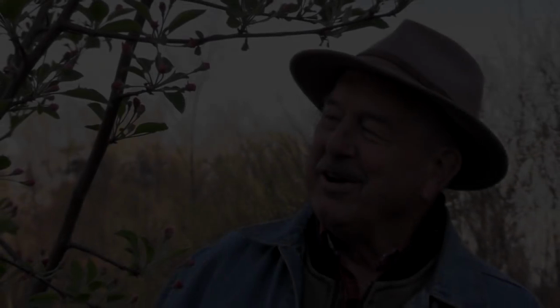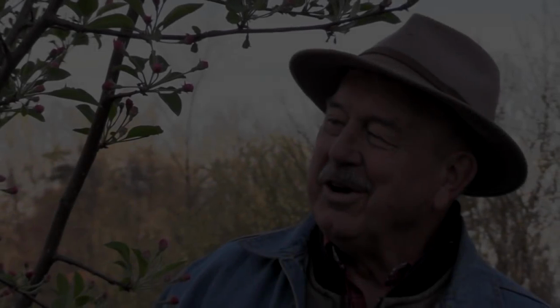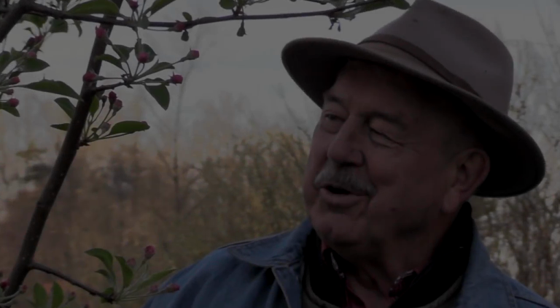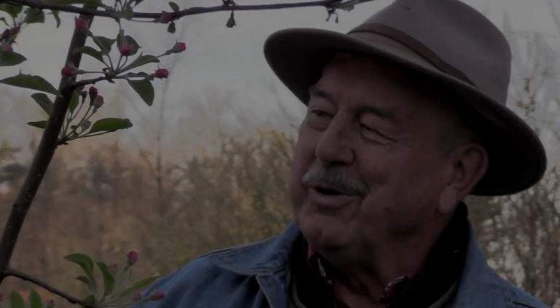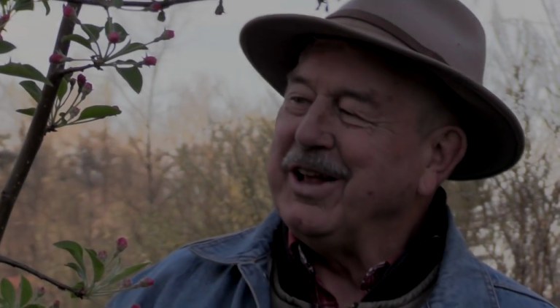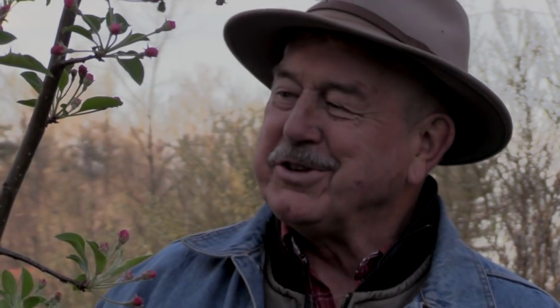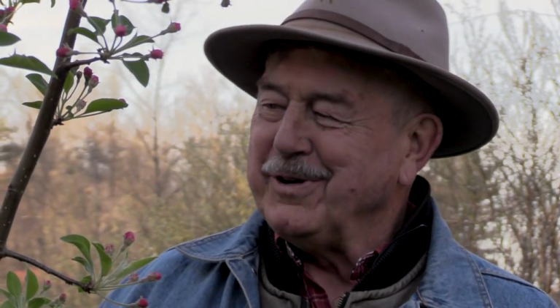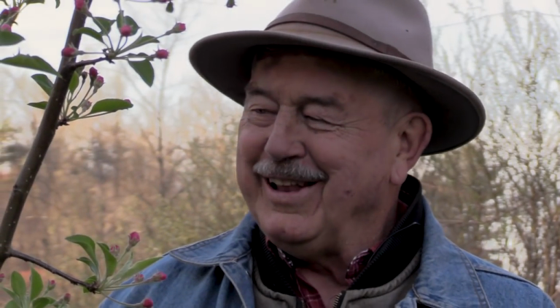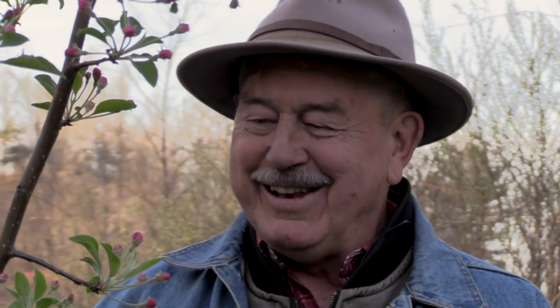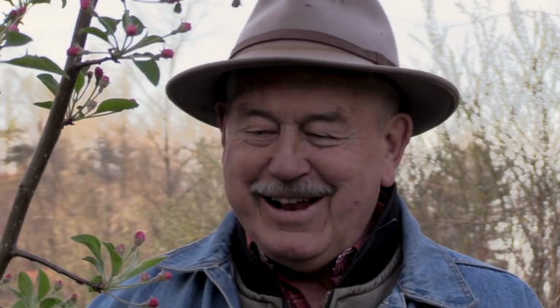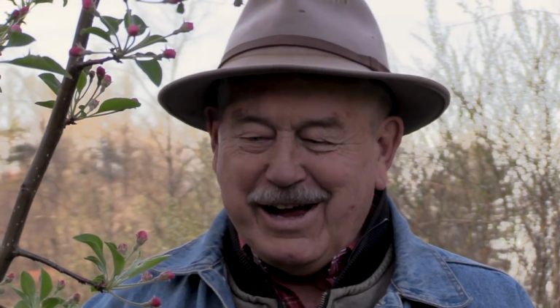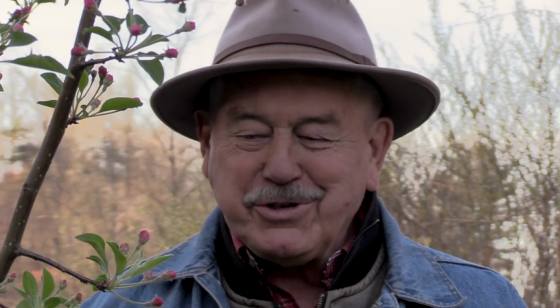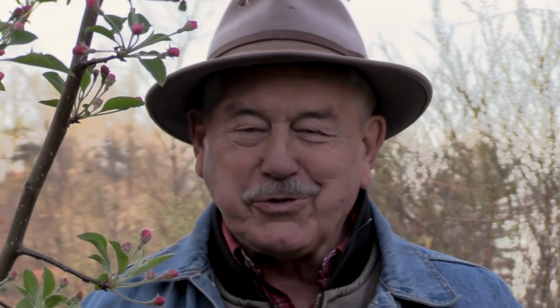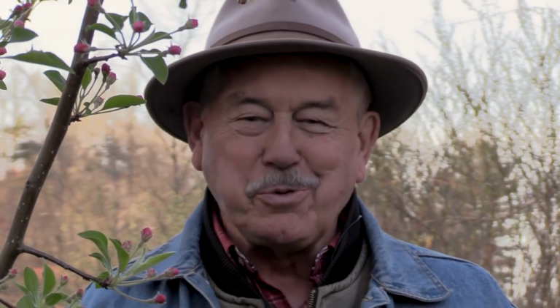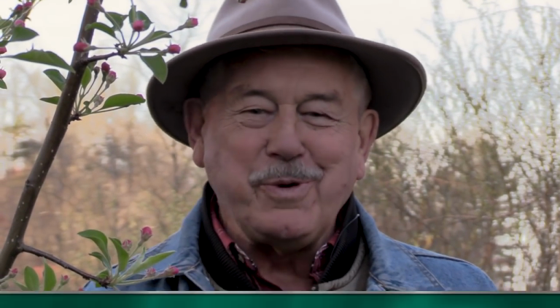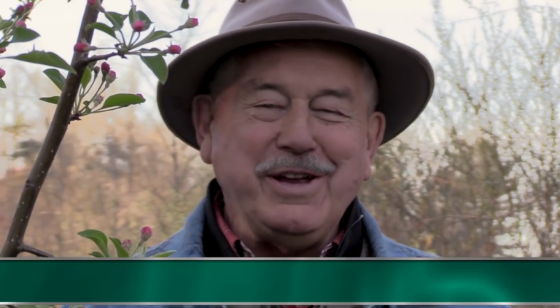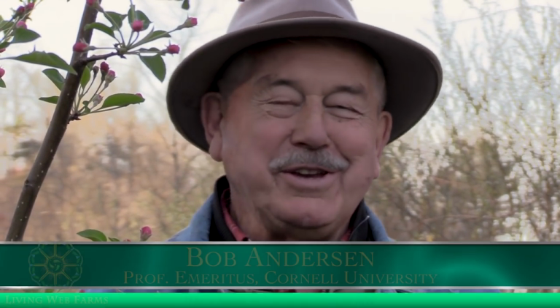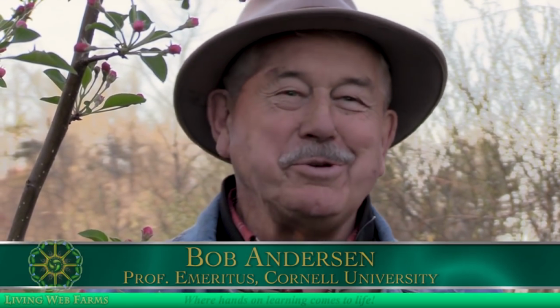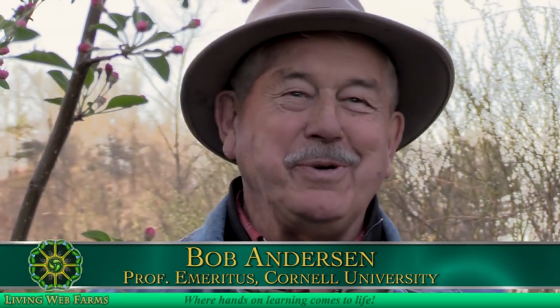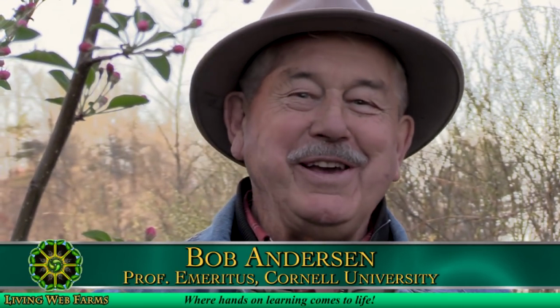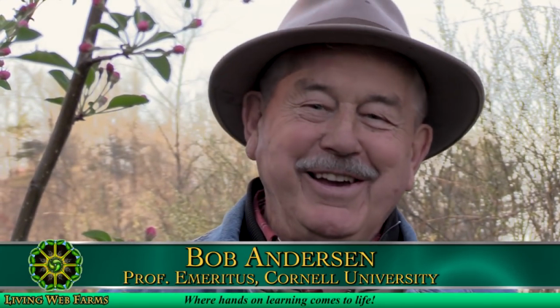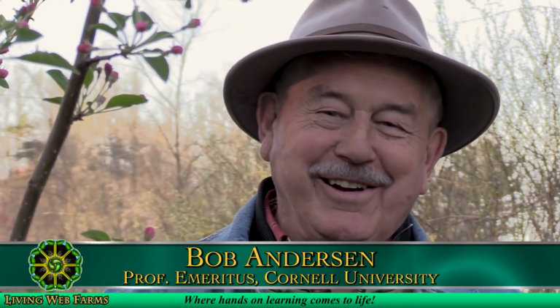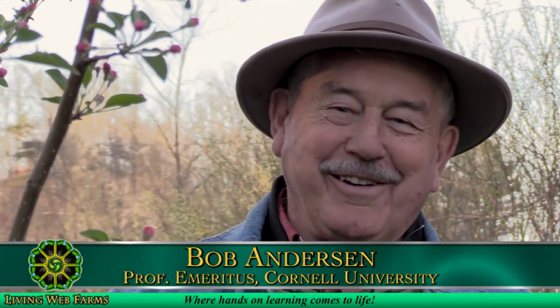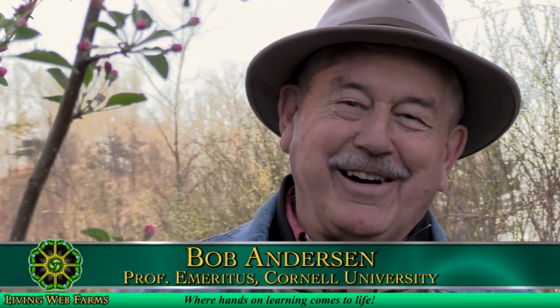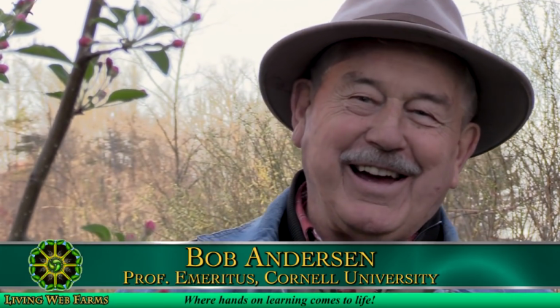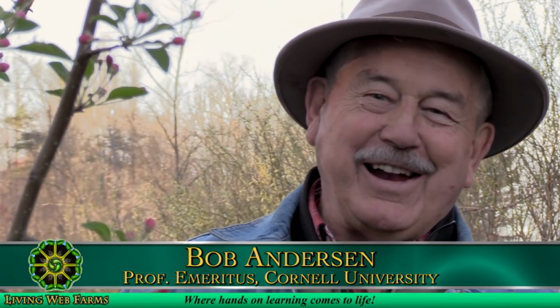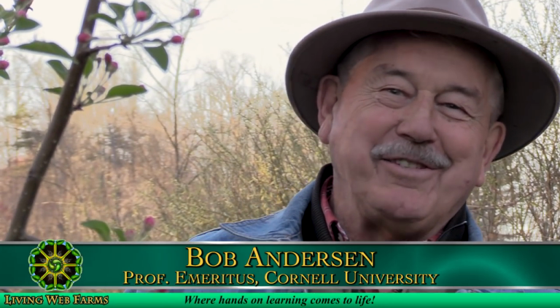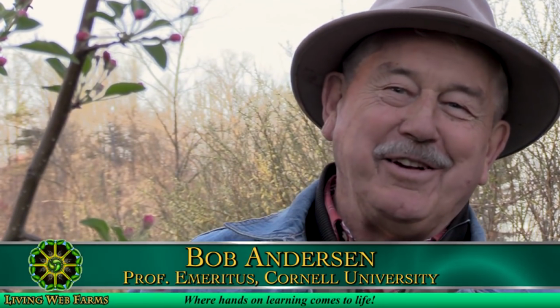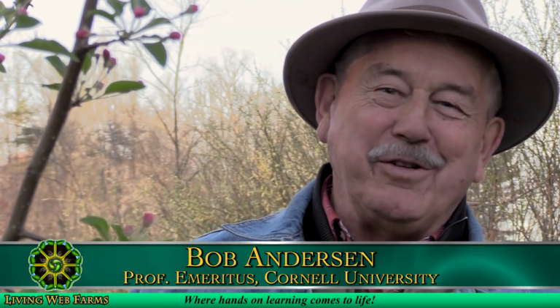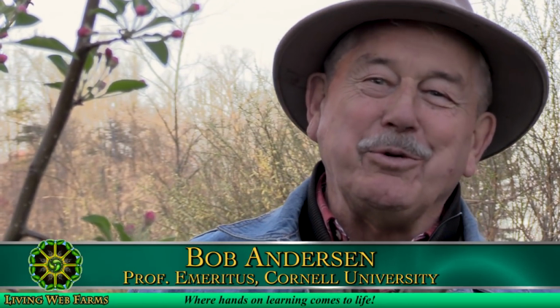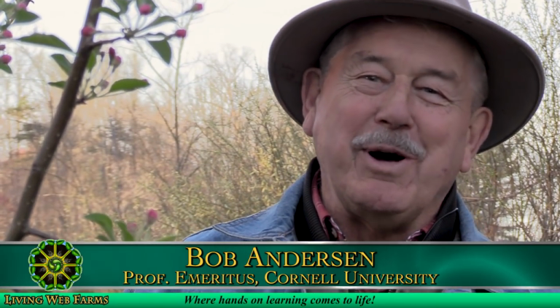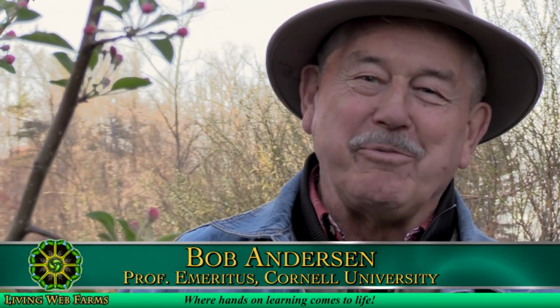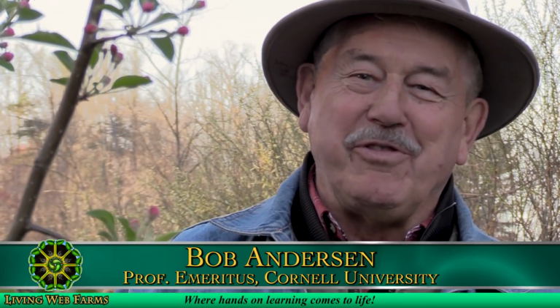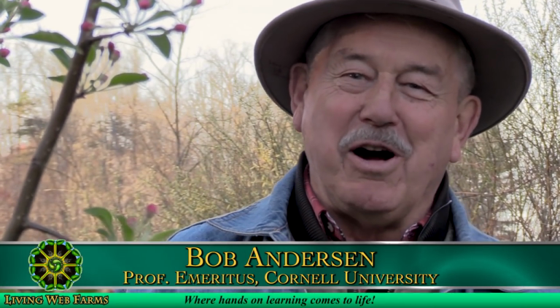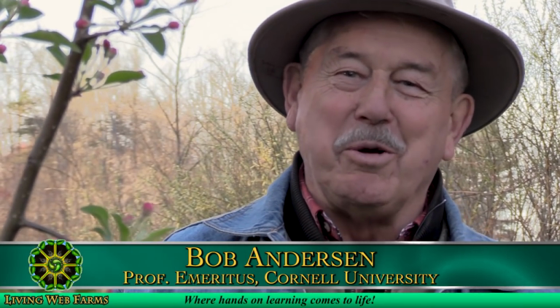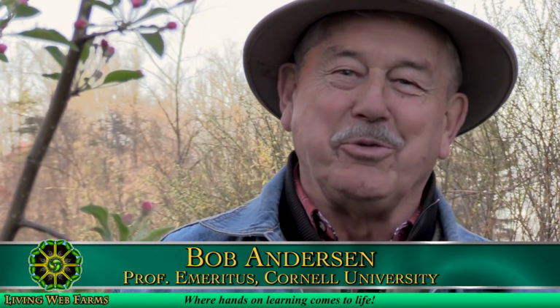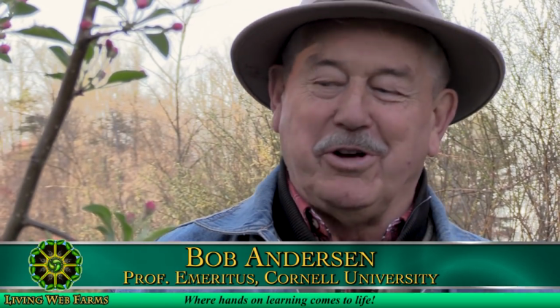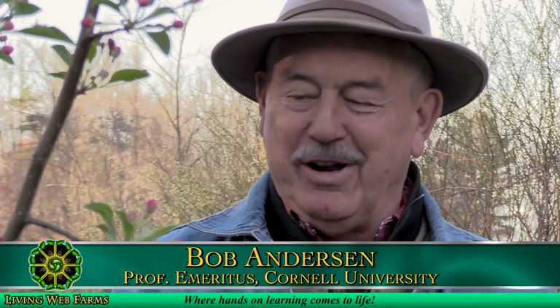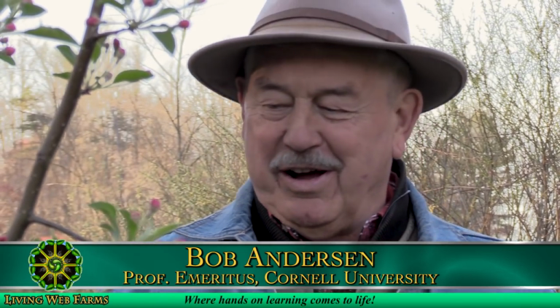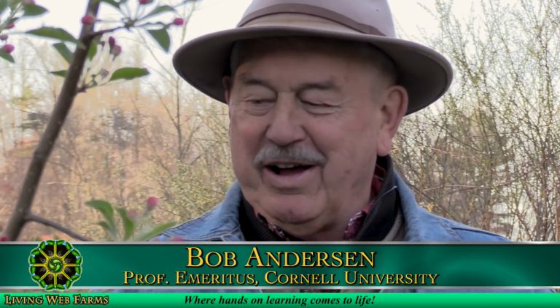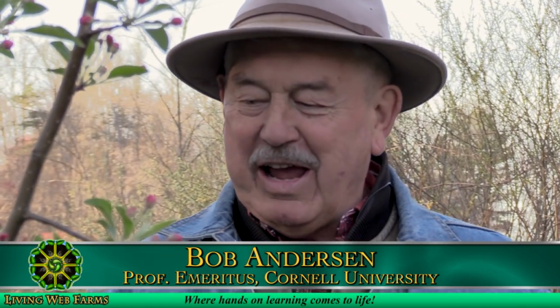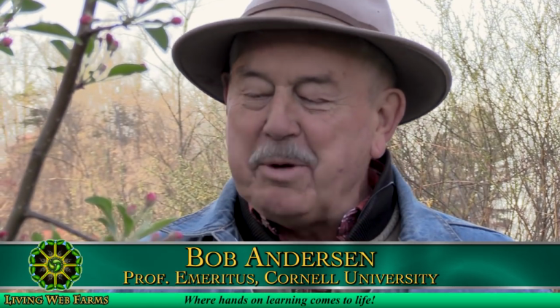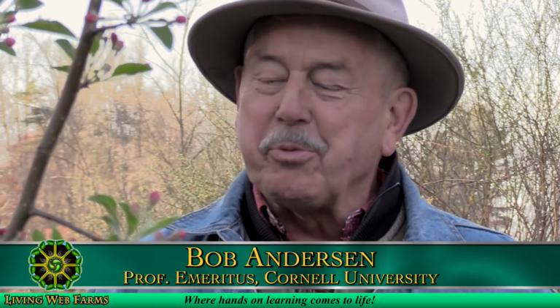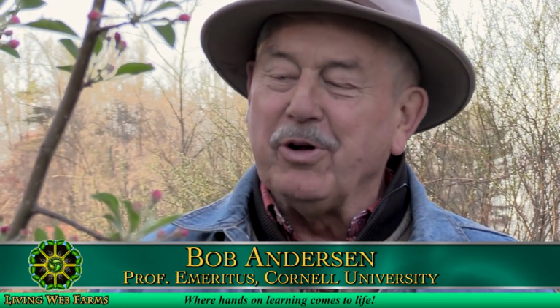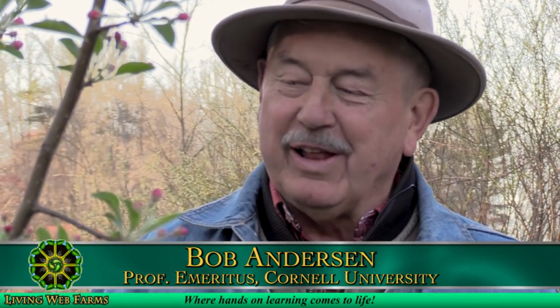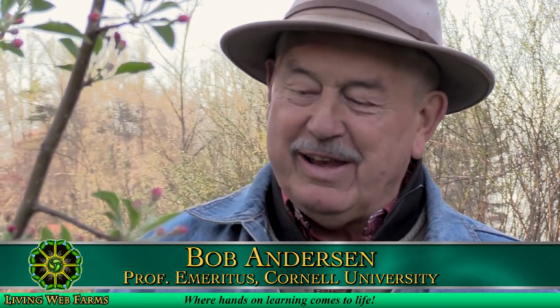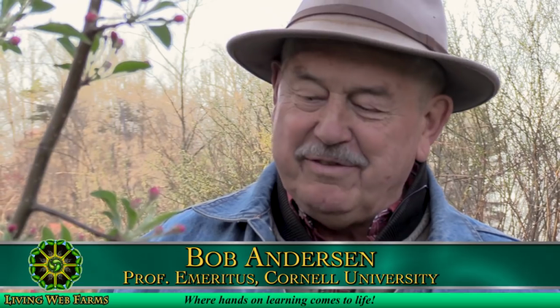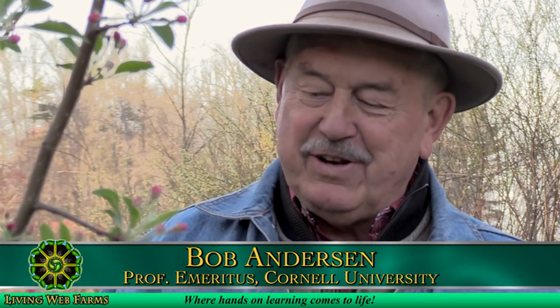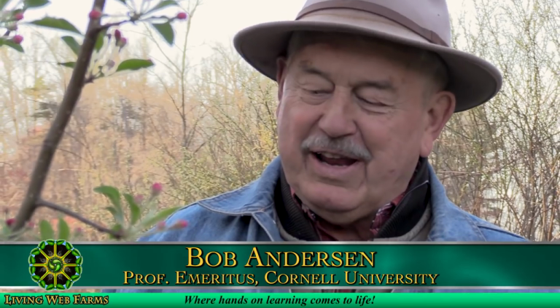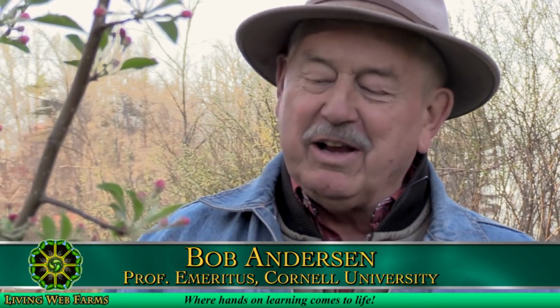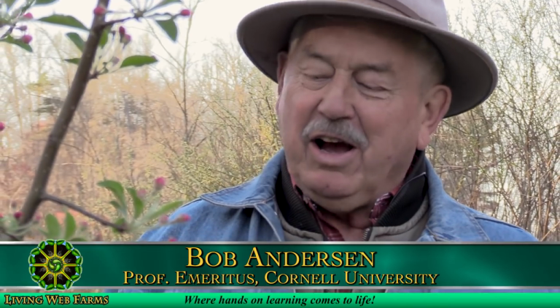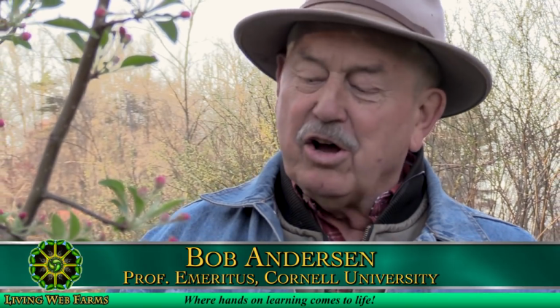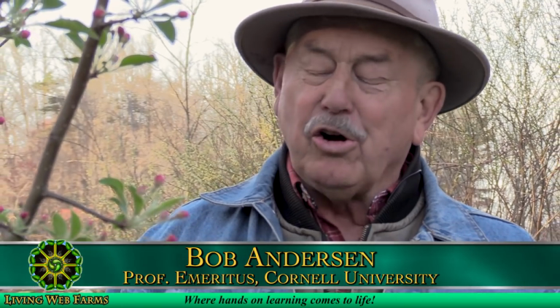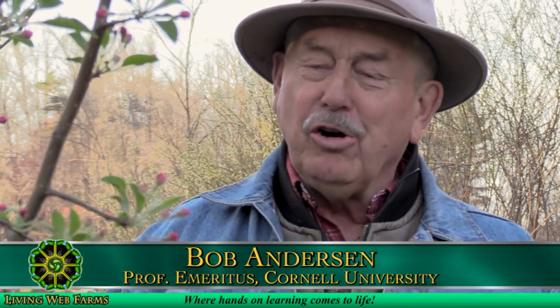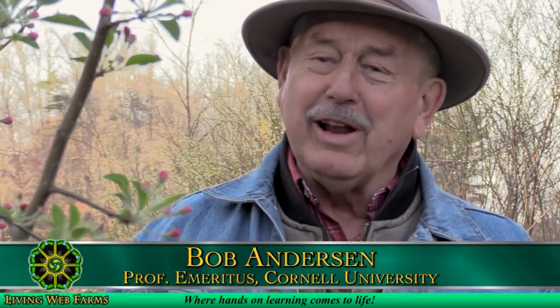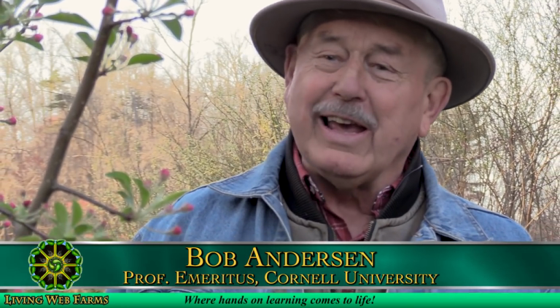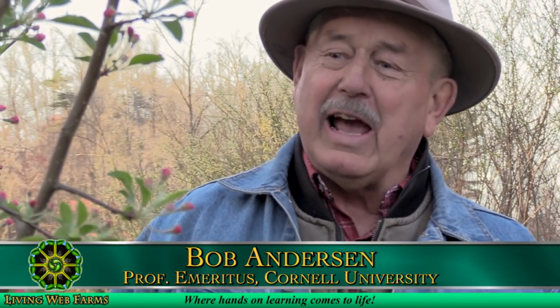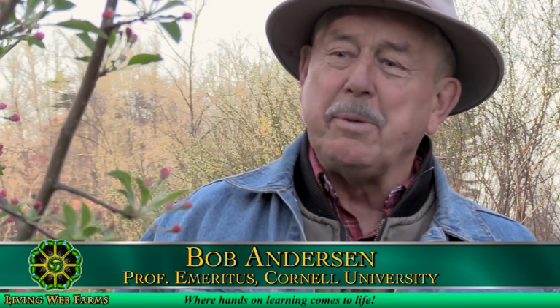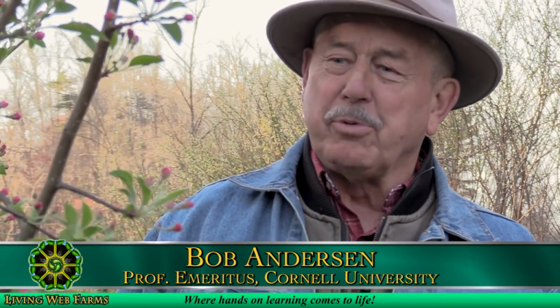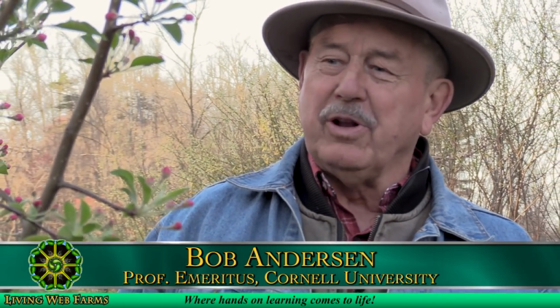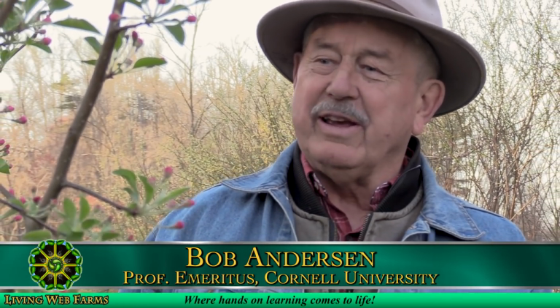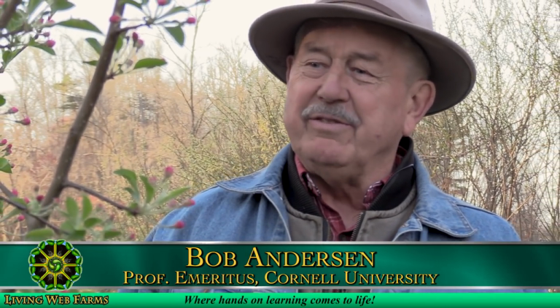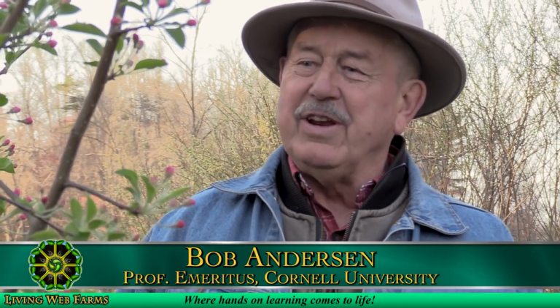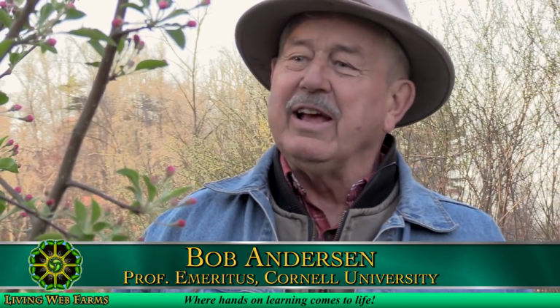It's really nice to be here at Living Web Farms on an early April evening.